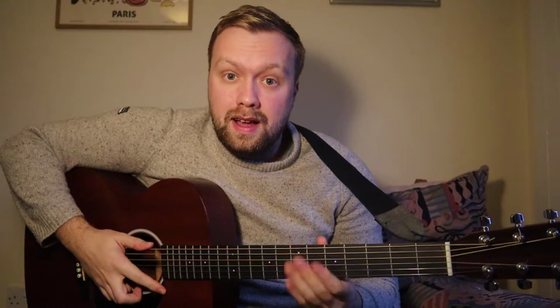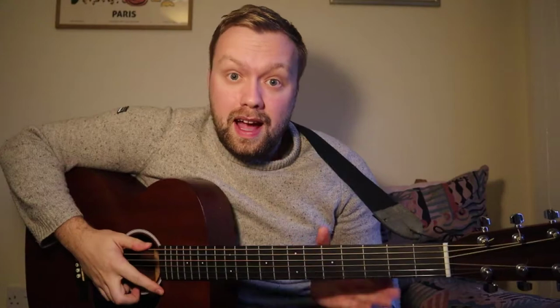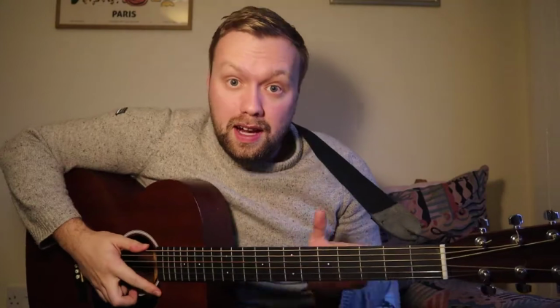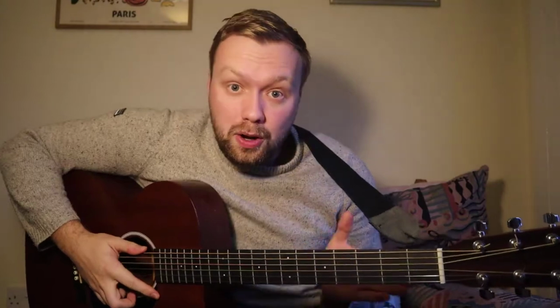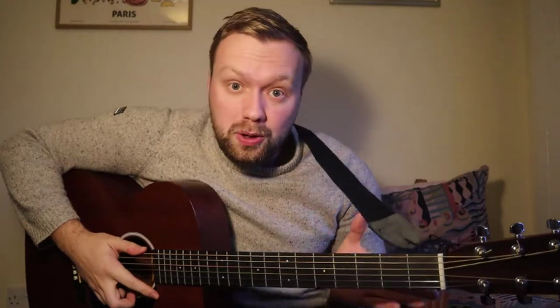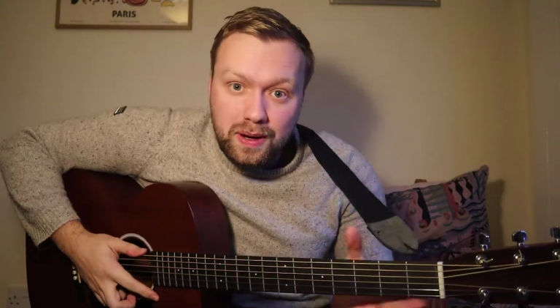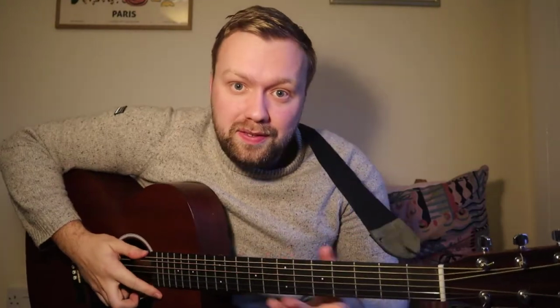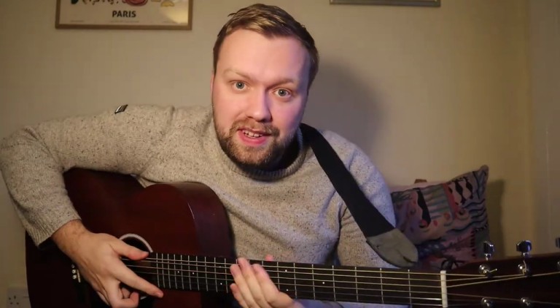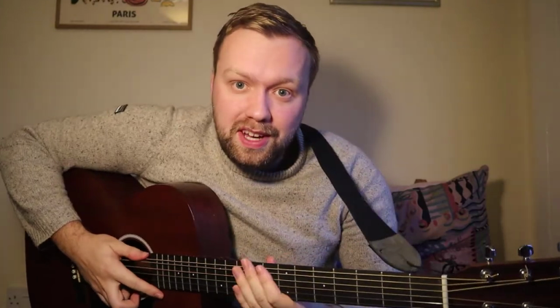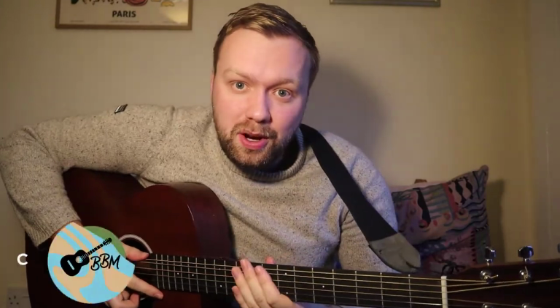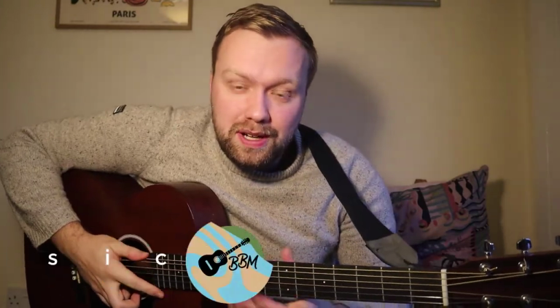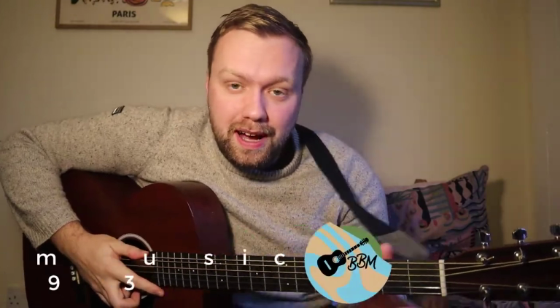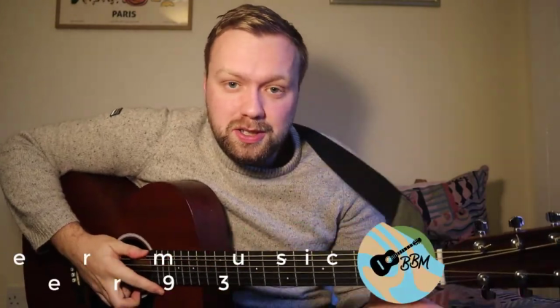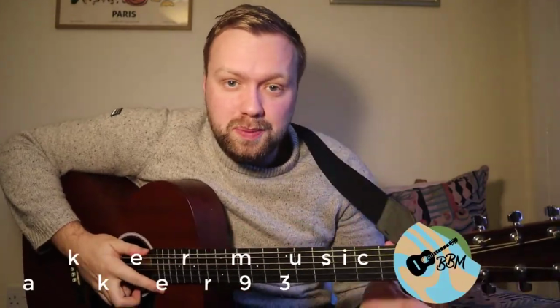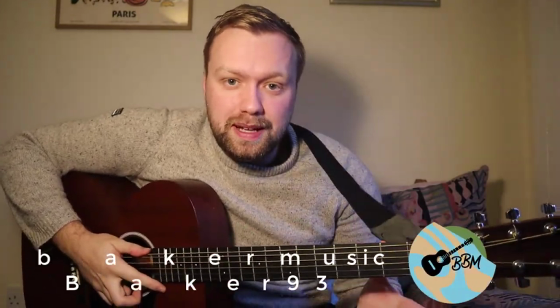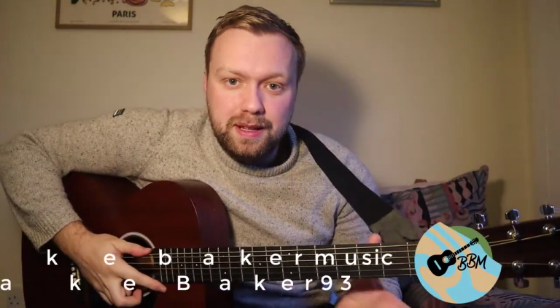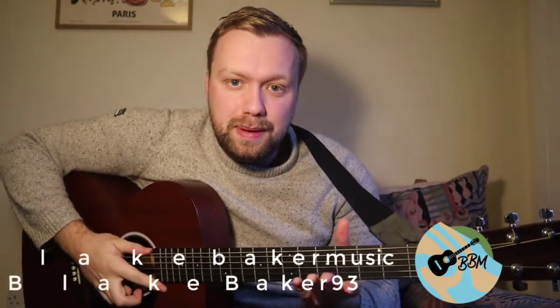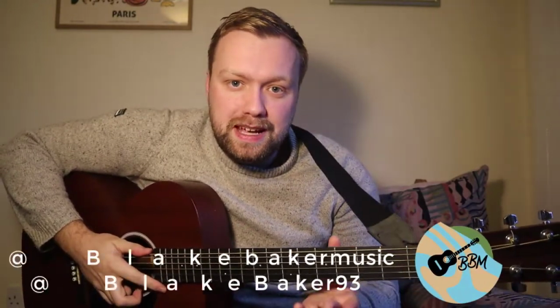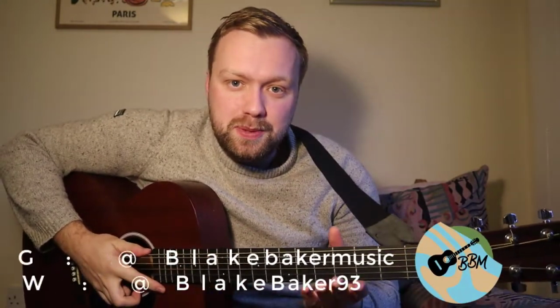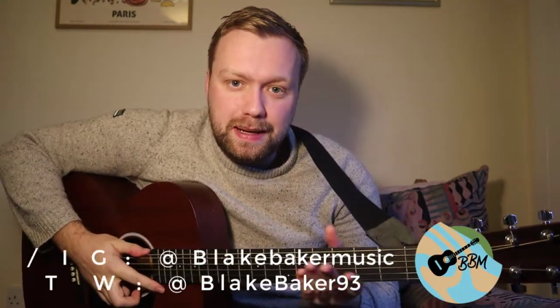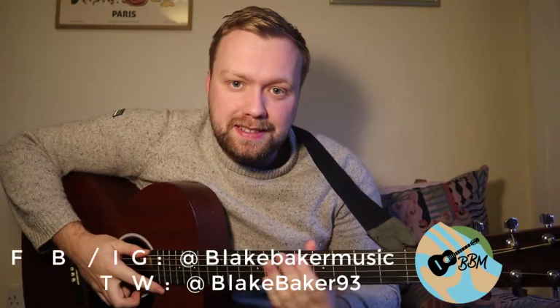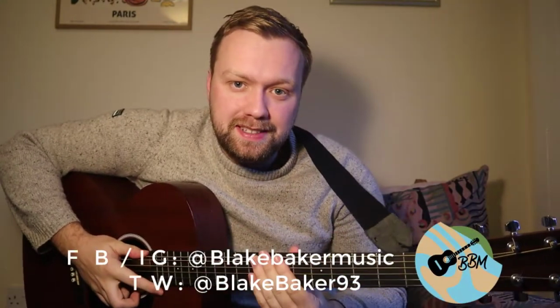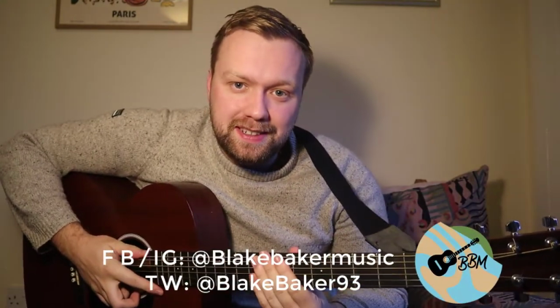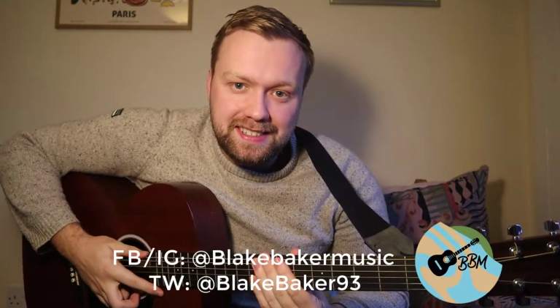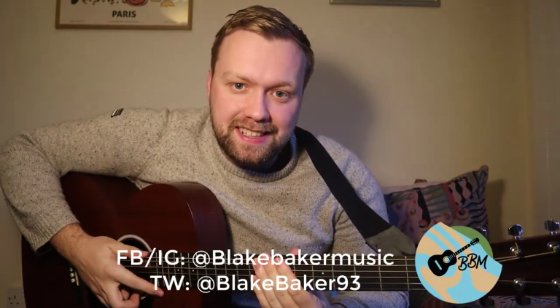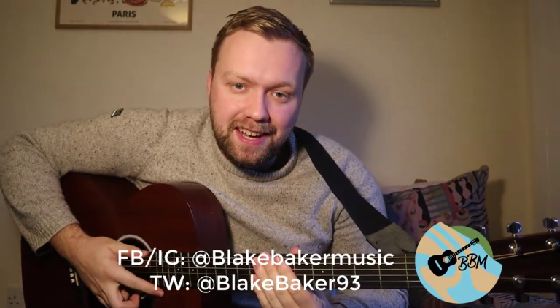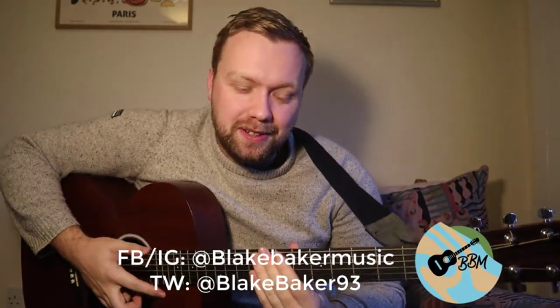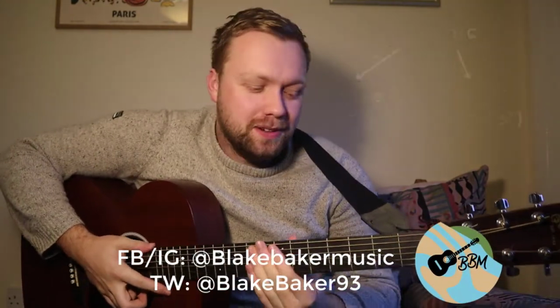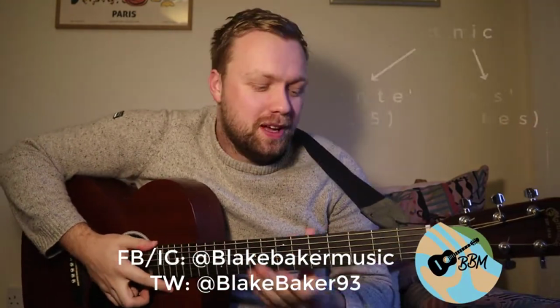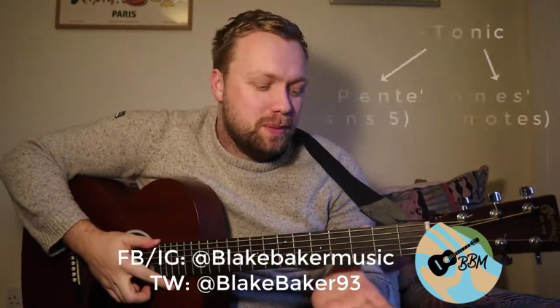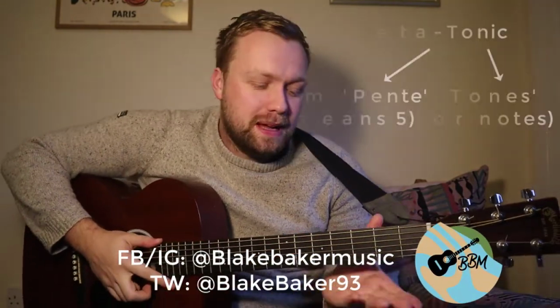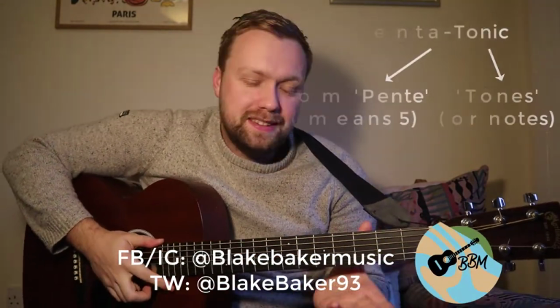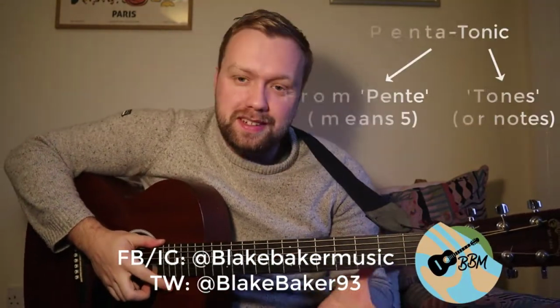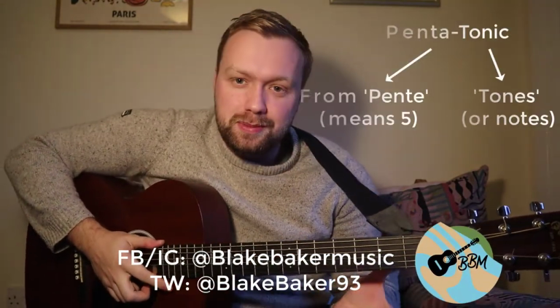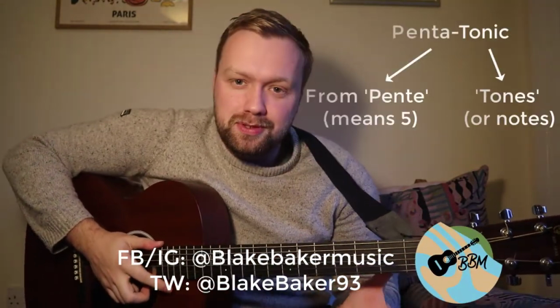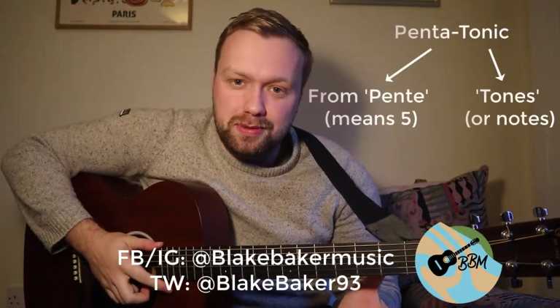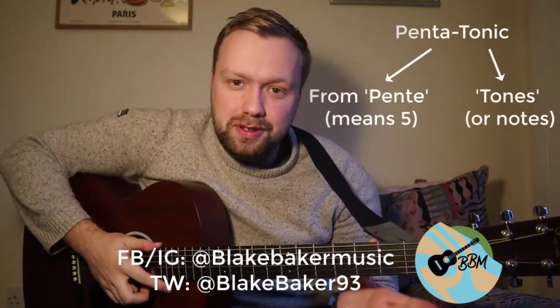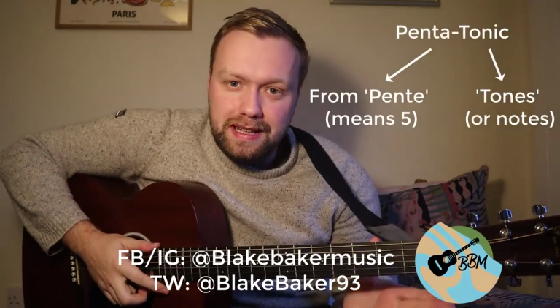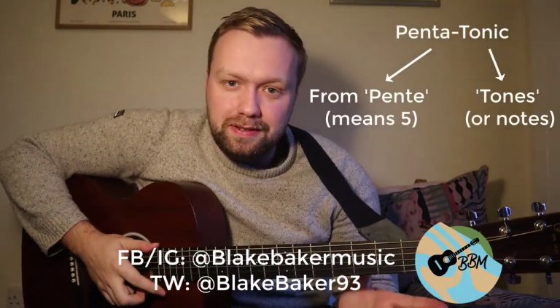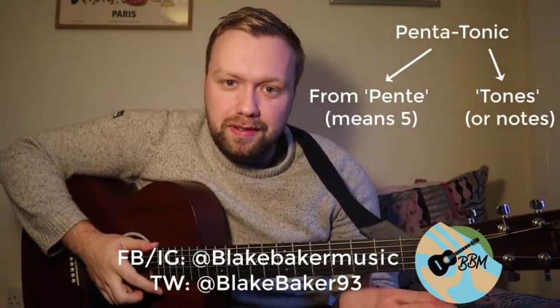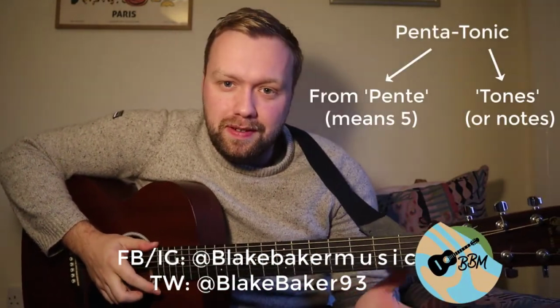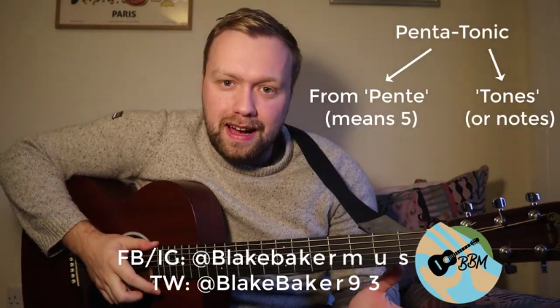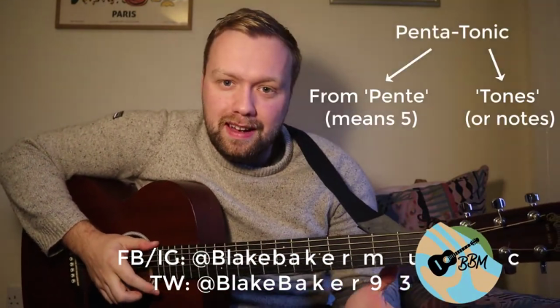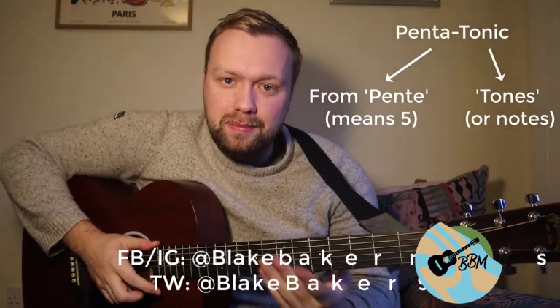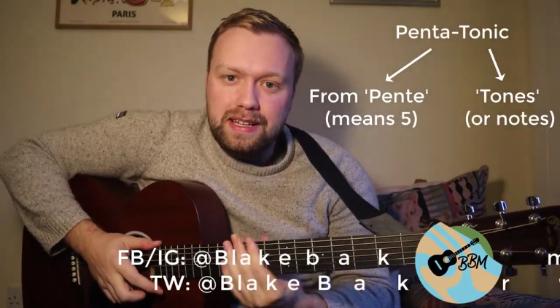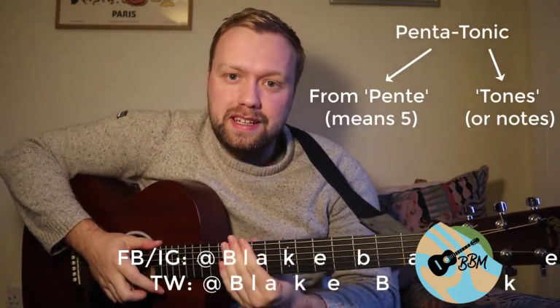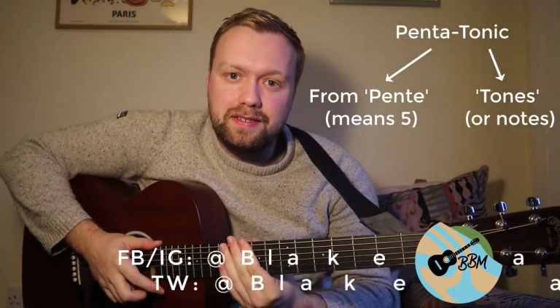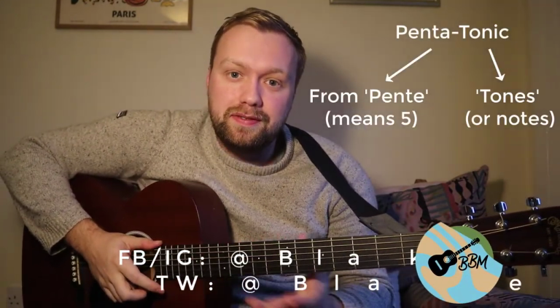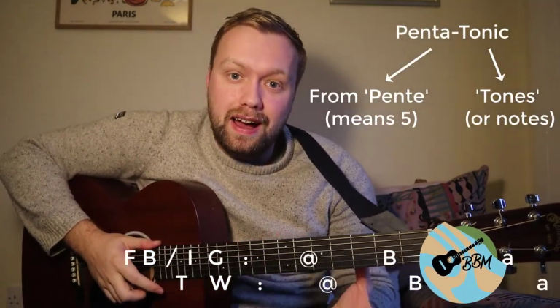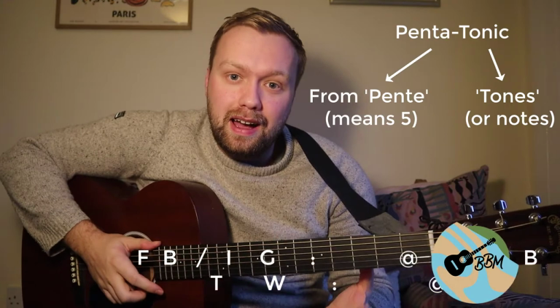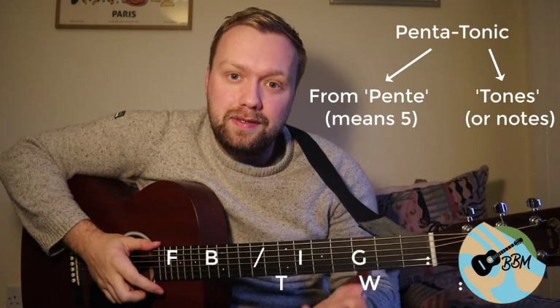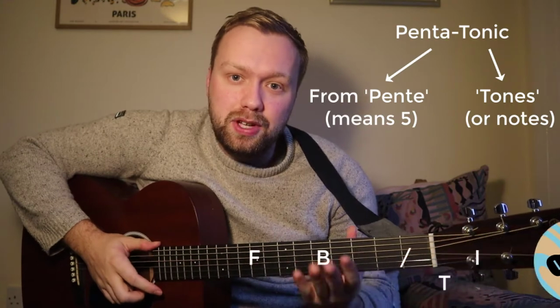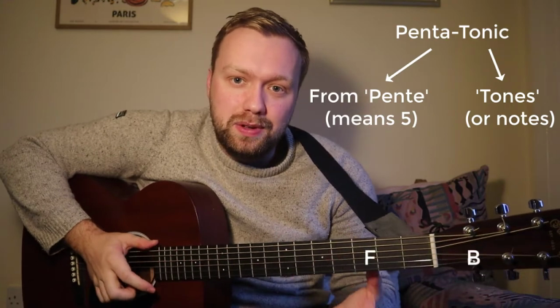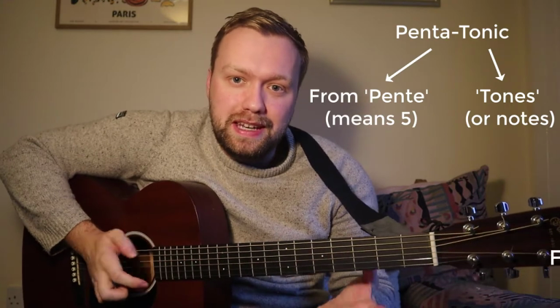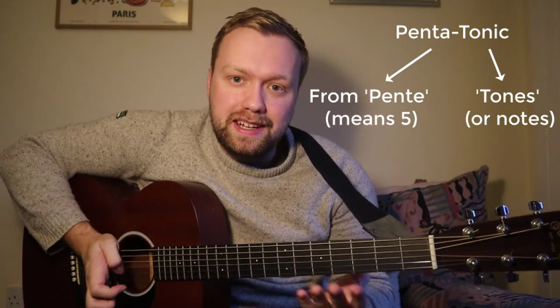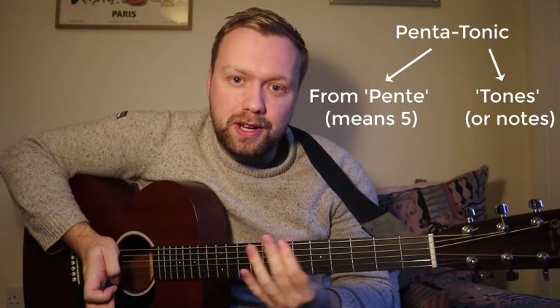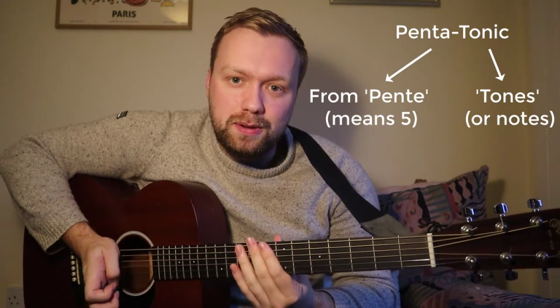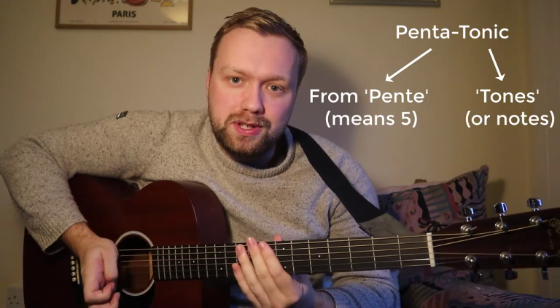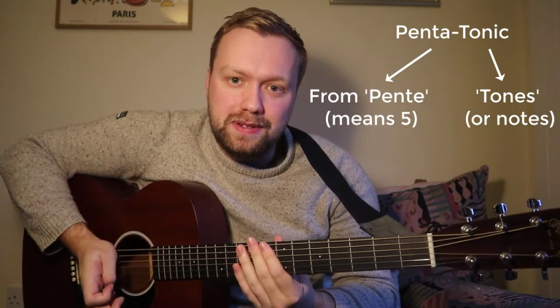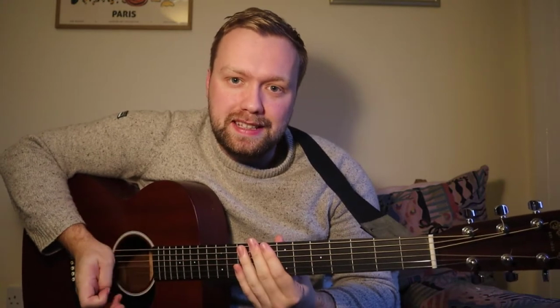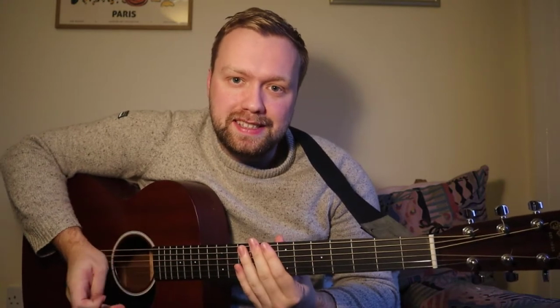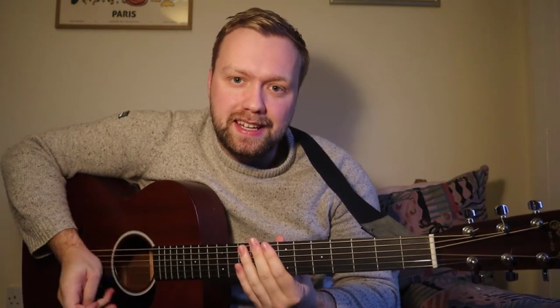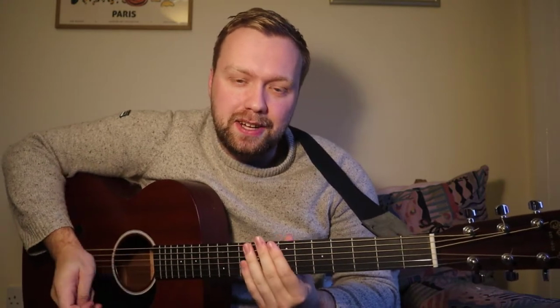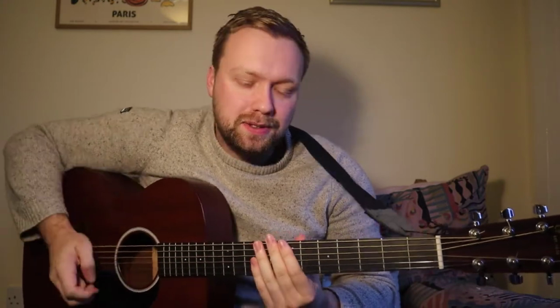A quick video on how to play the major pentatonic scale. Penta comes from the Greek for five, meaning five unique notes are in this scale.